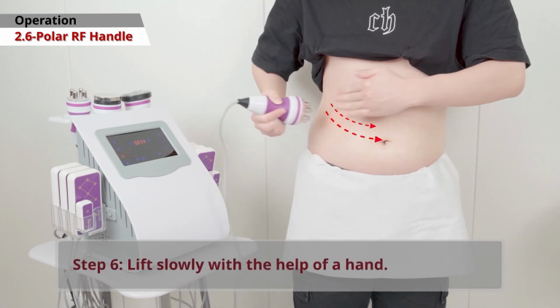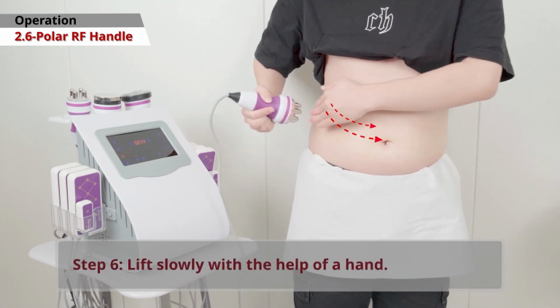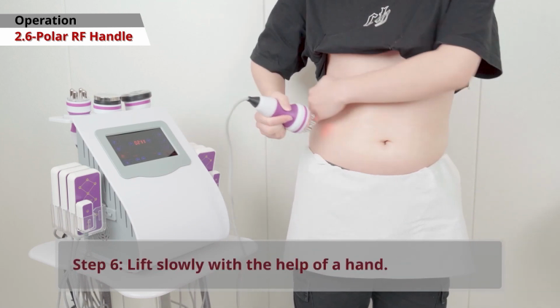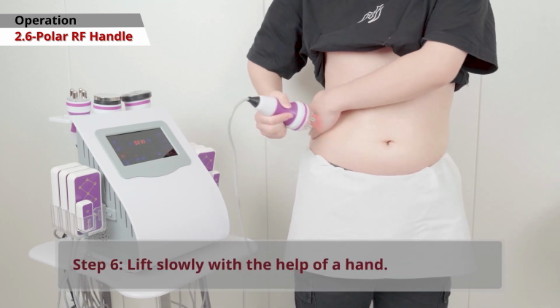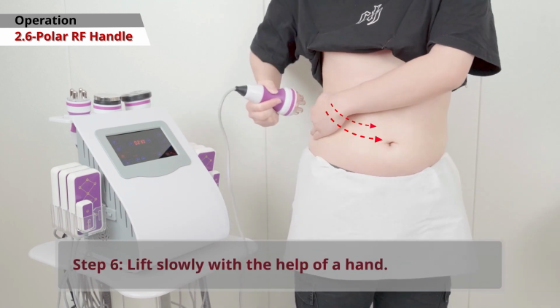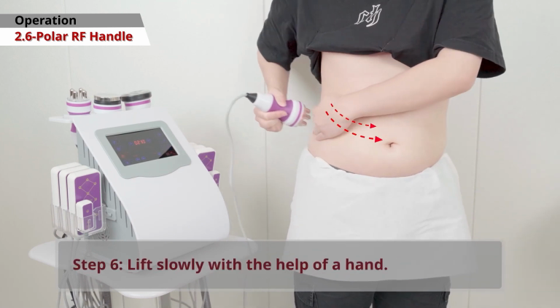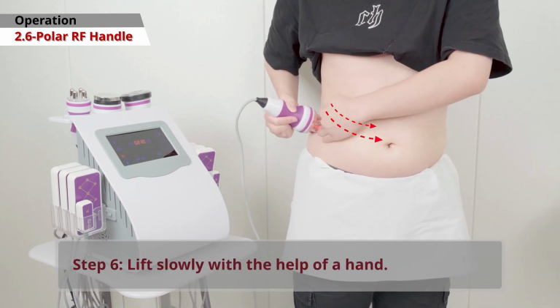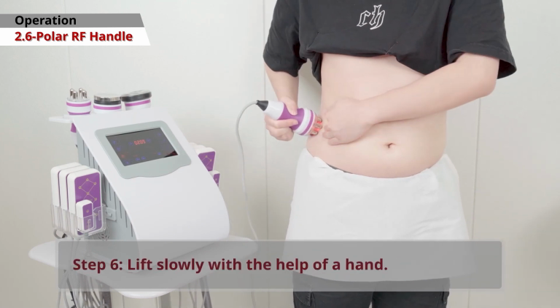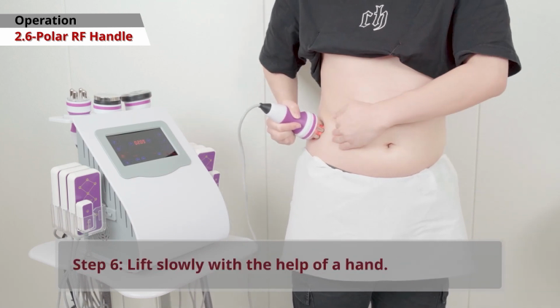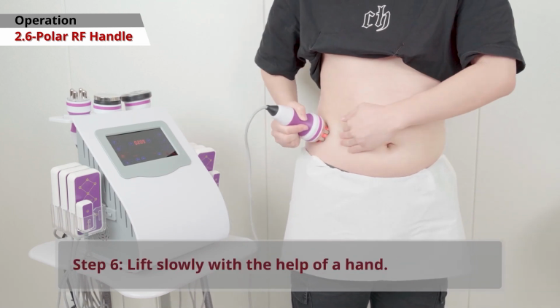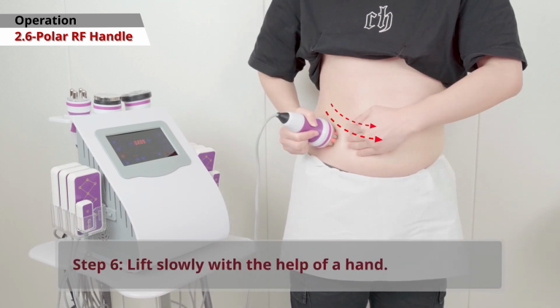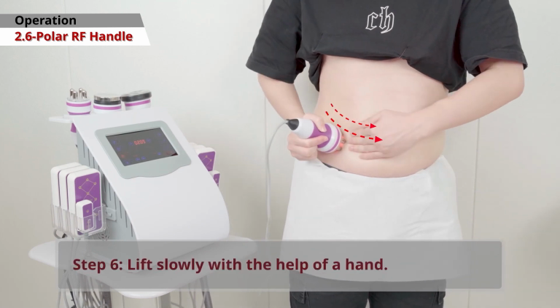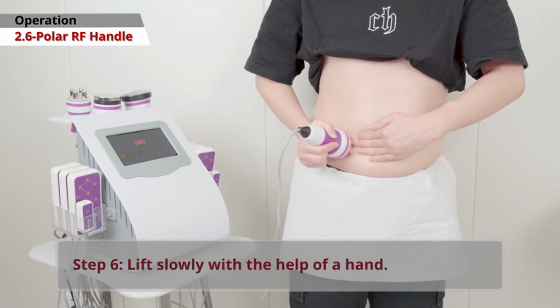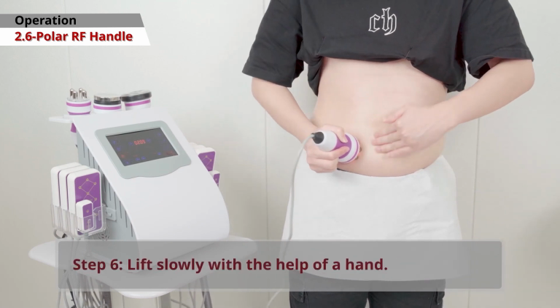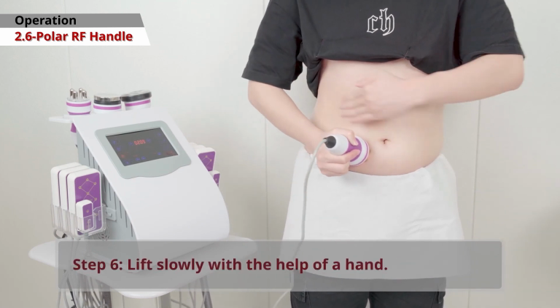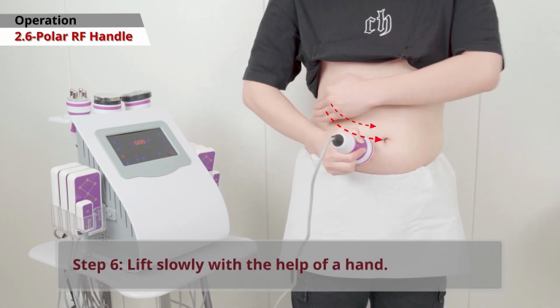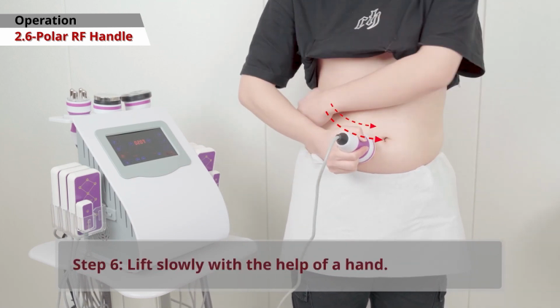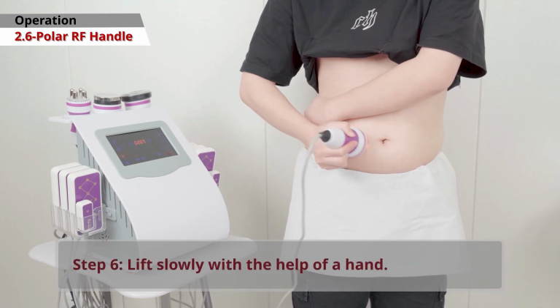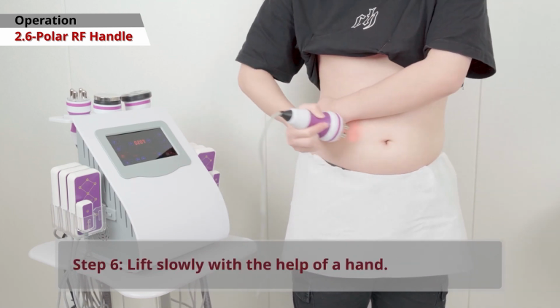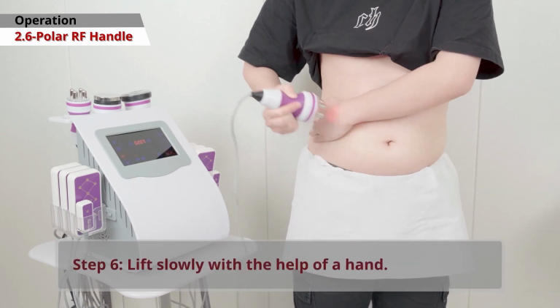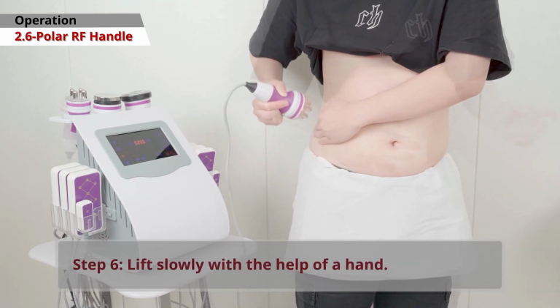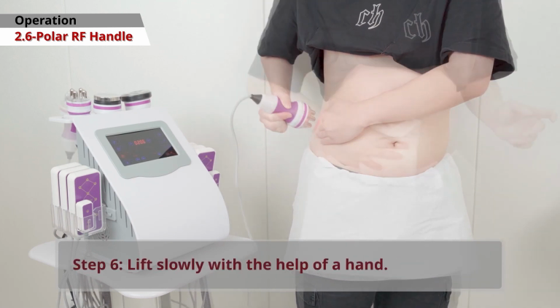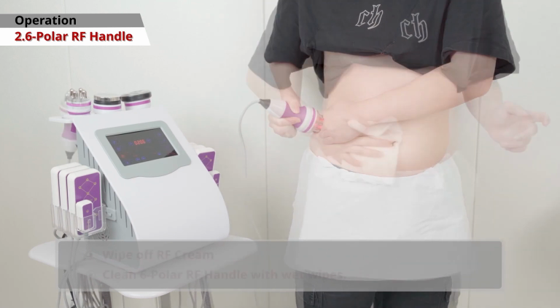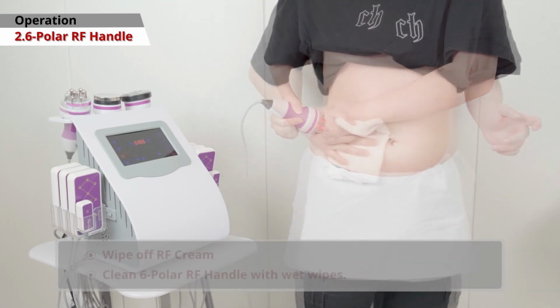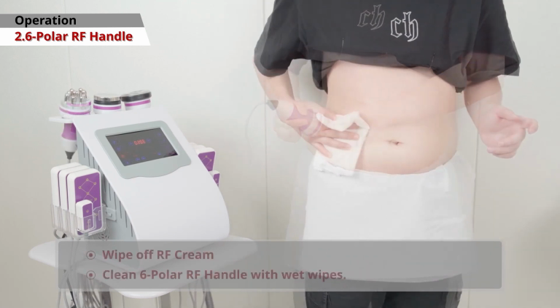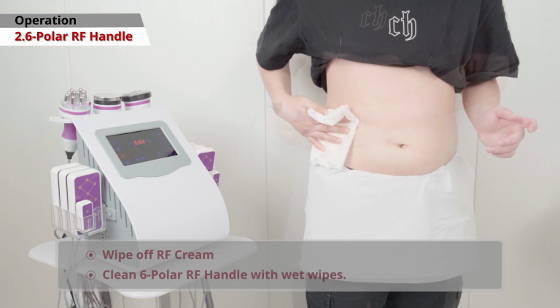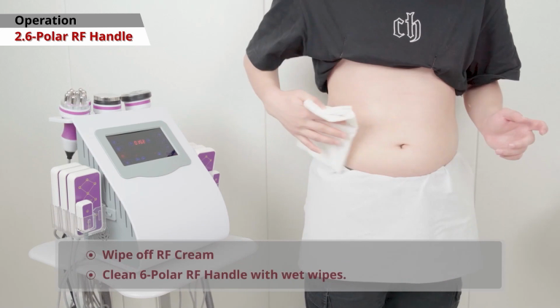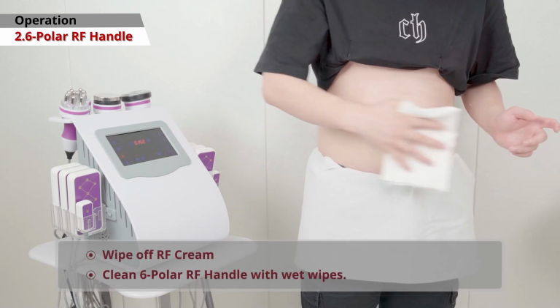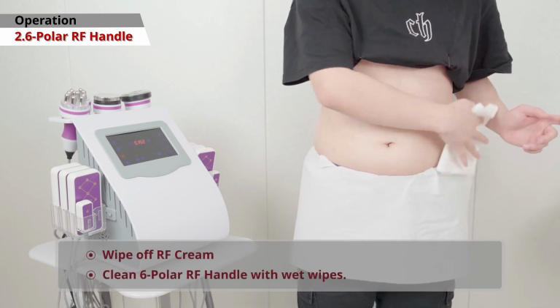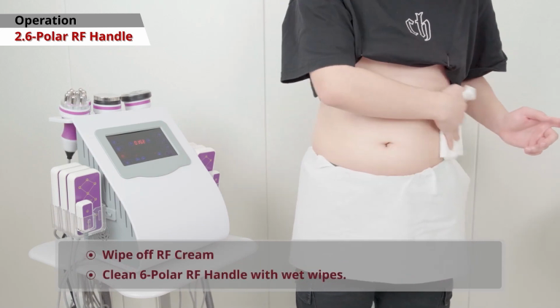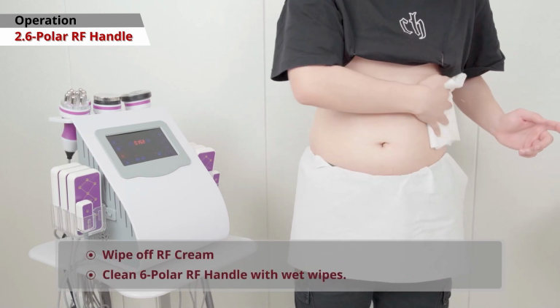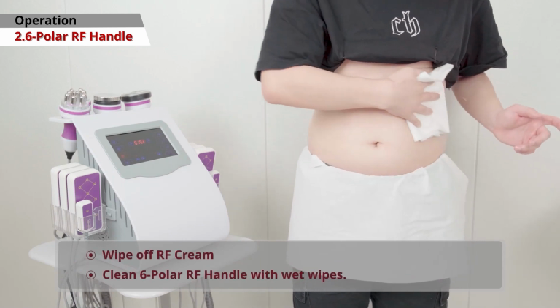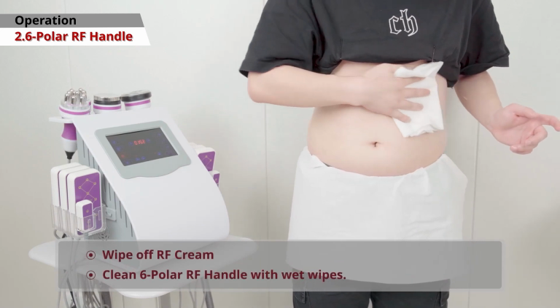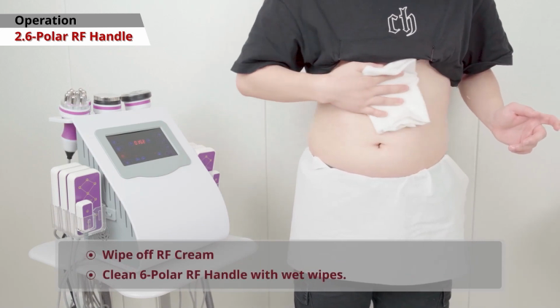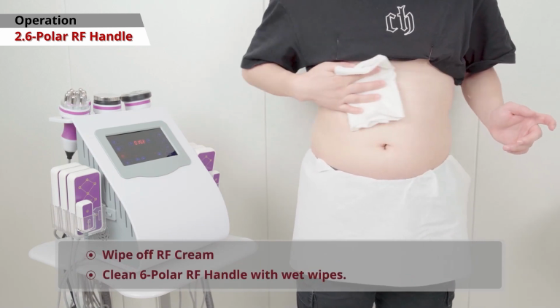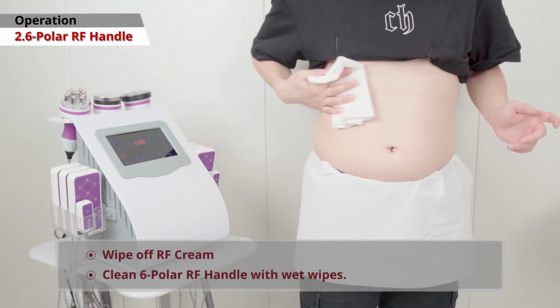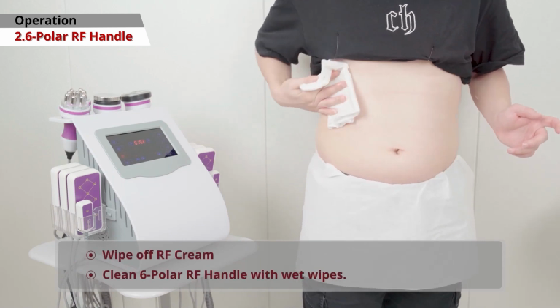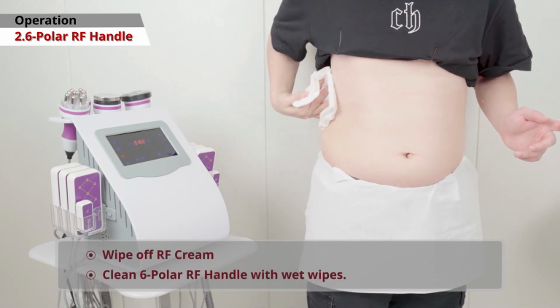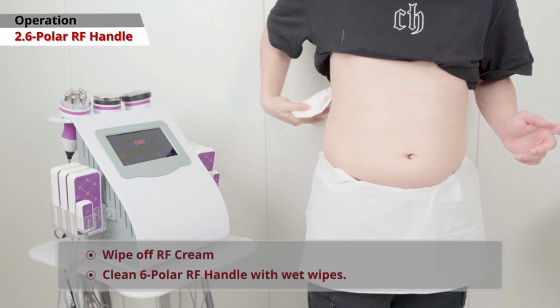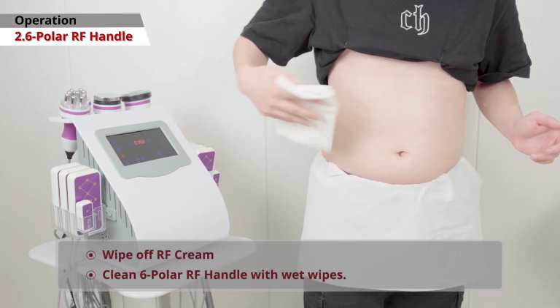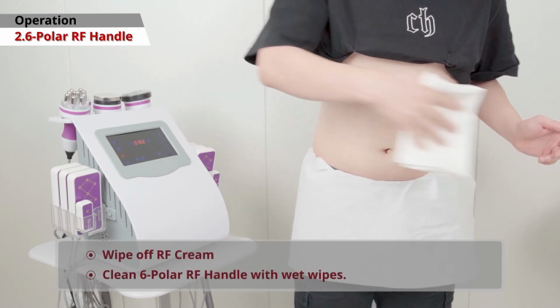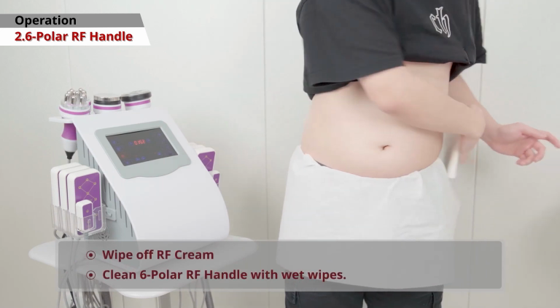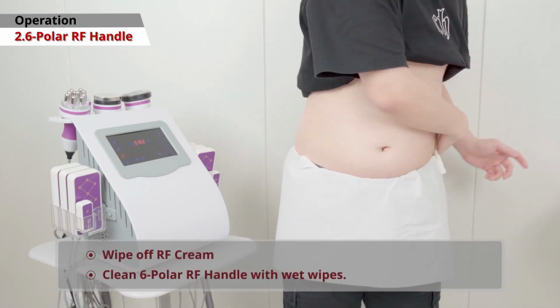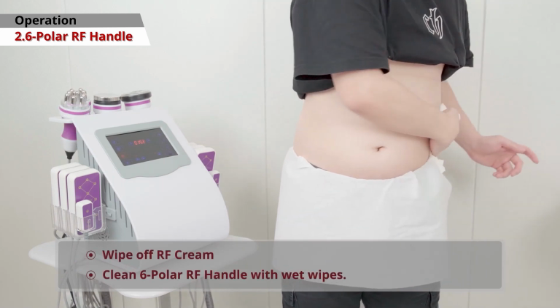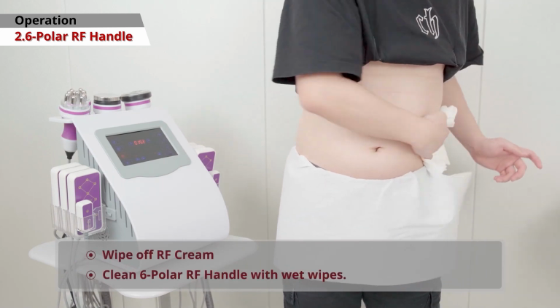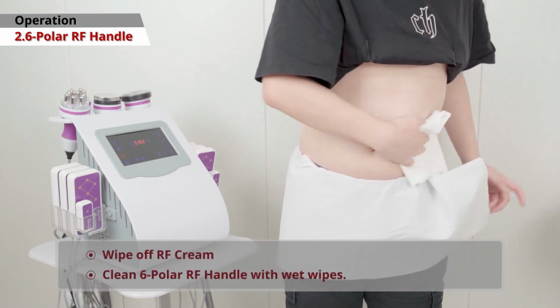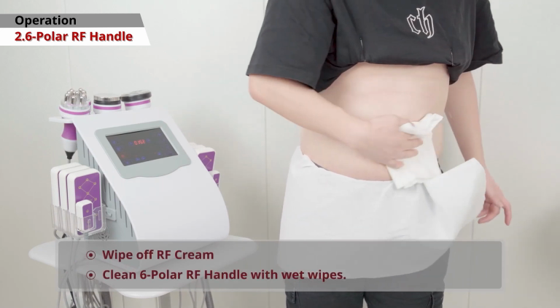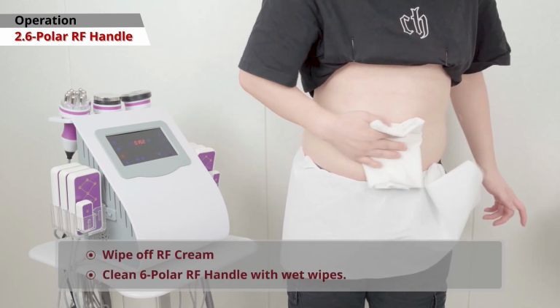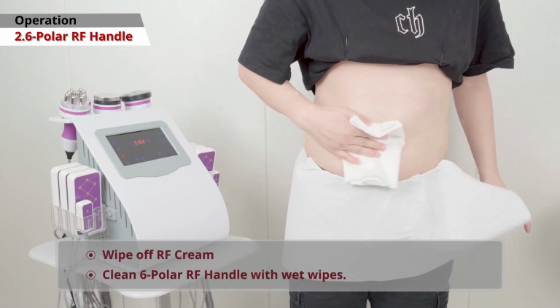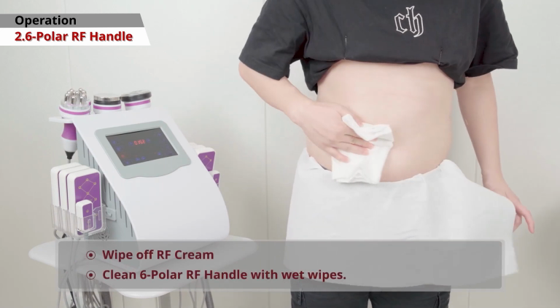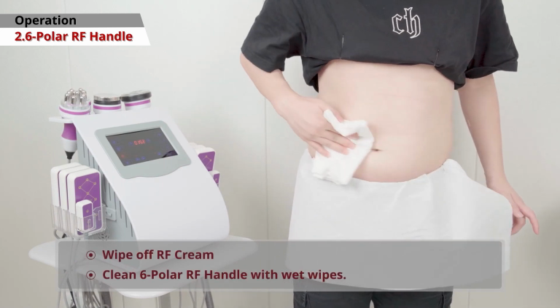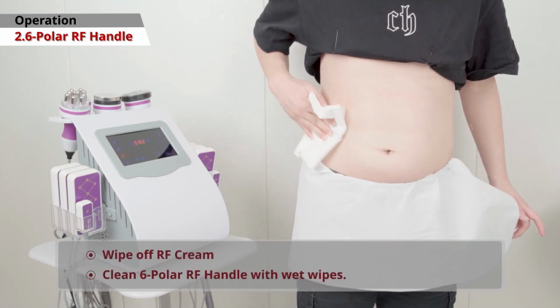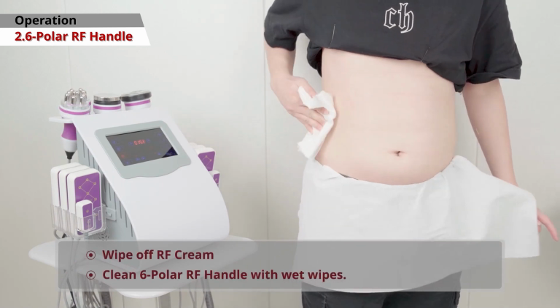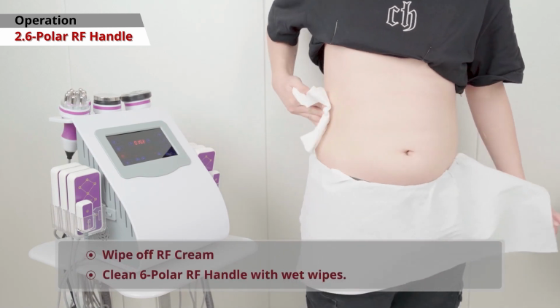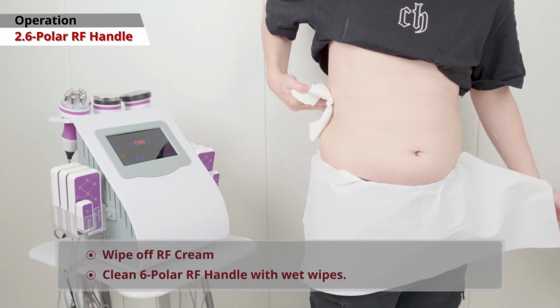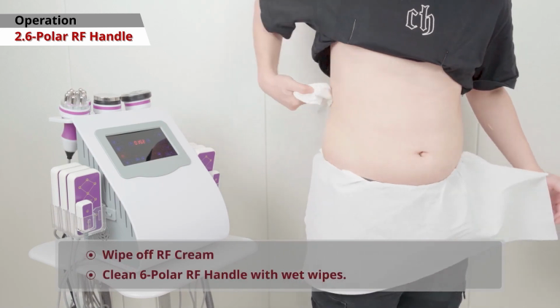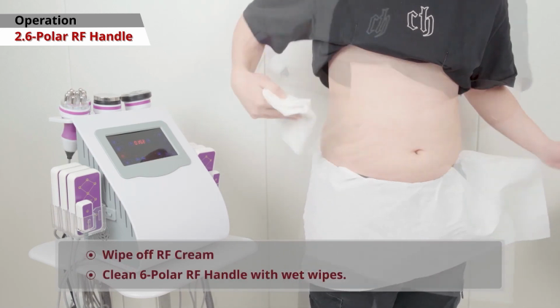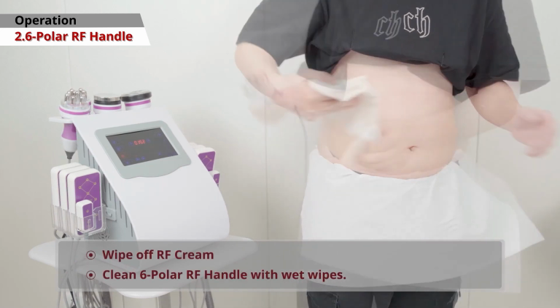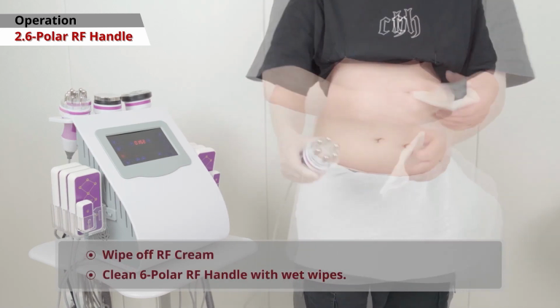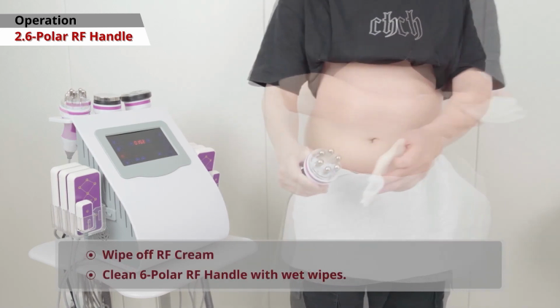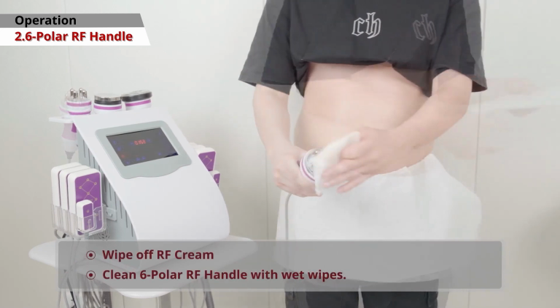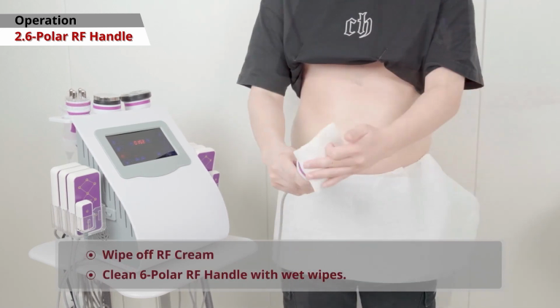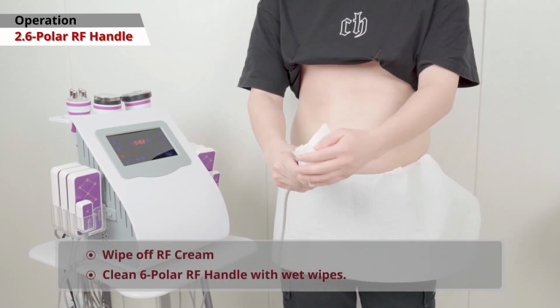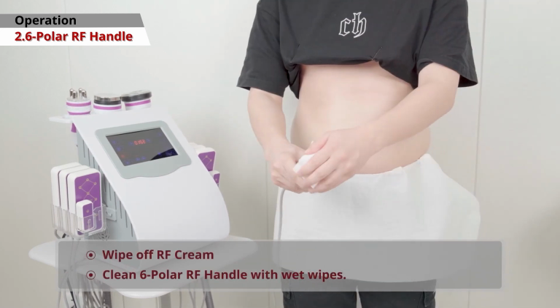Finally, lift the handle slowly with one hand. After finishing, wipe off the RF cream and clean the handle with a wet wipe.